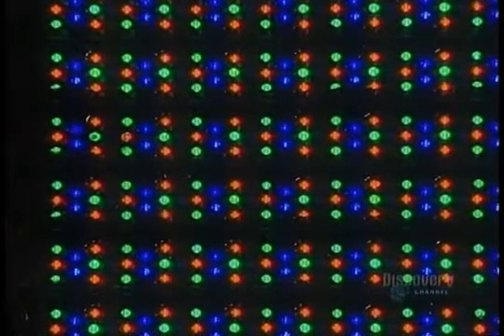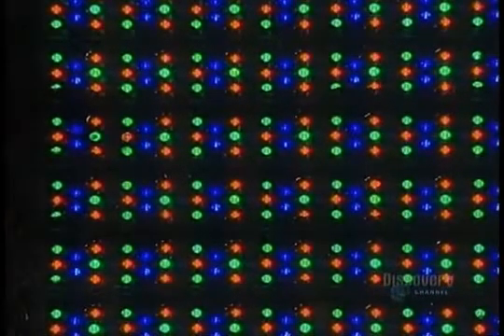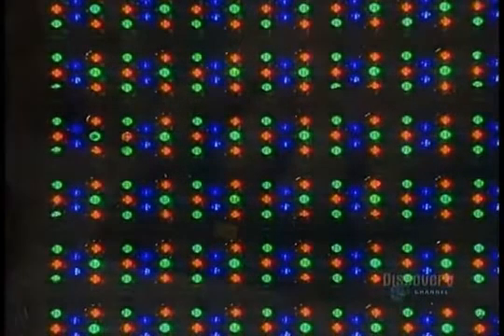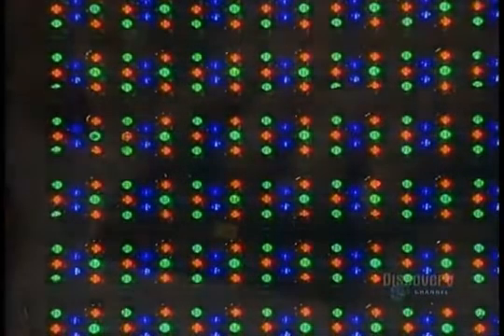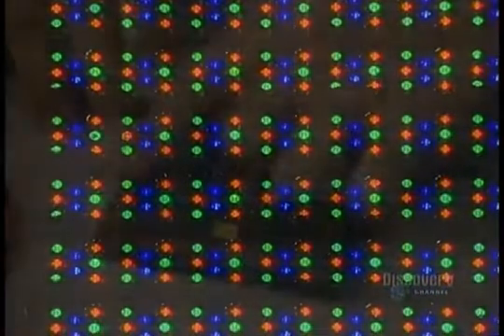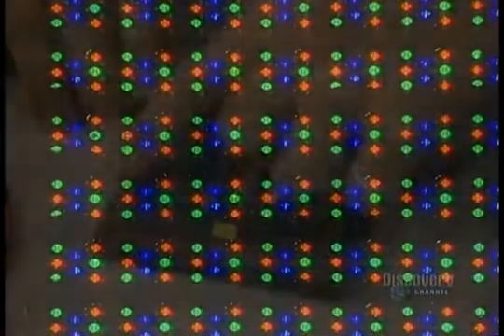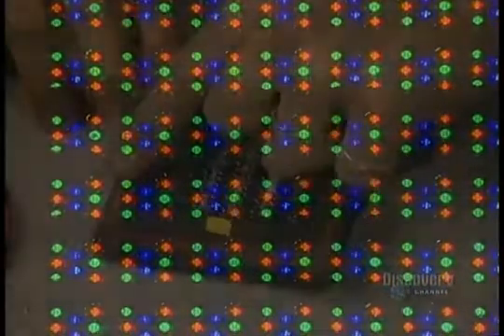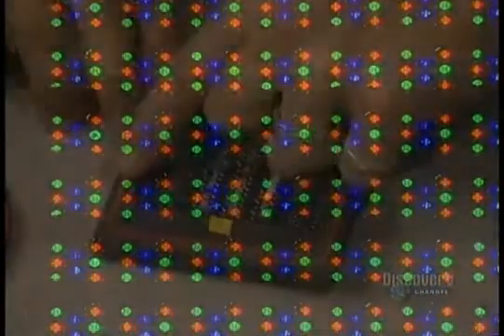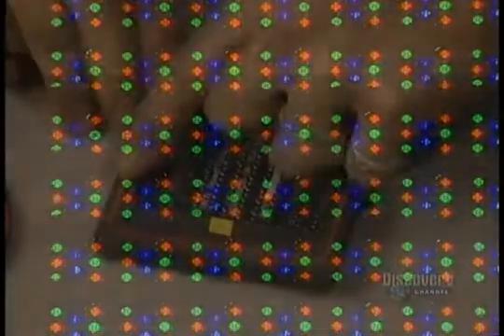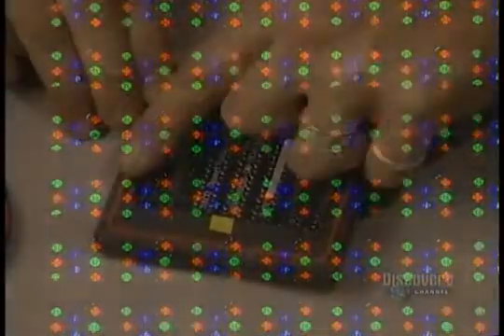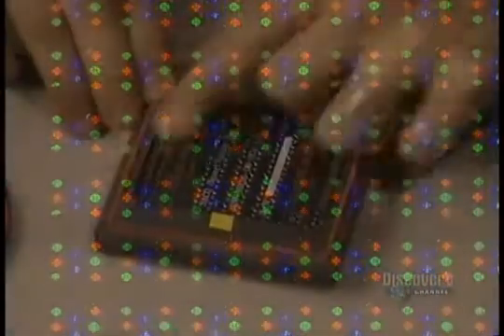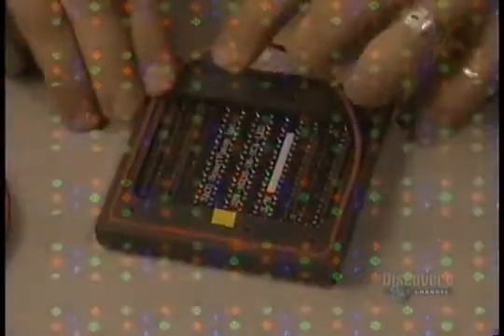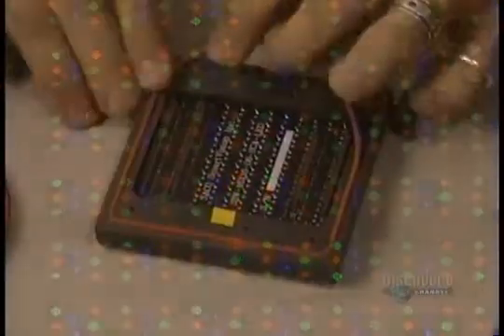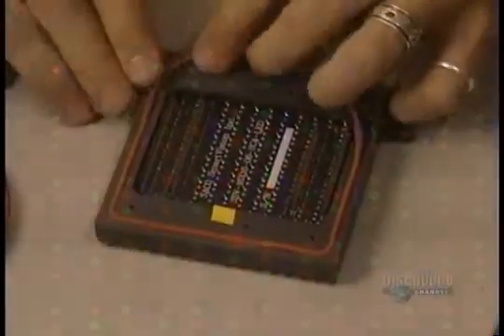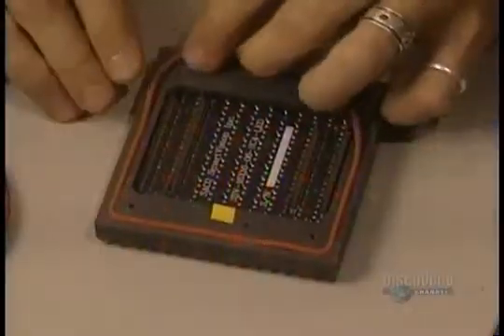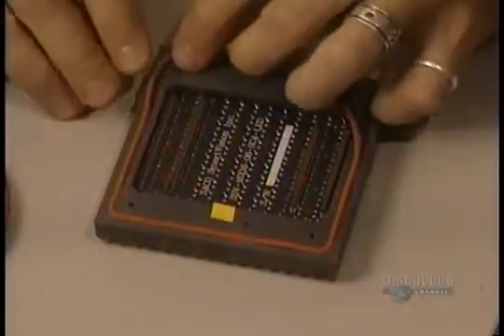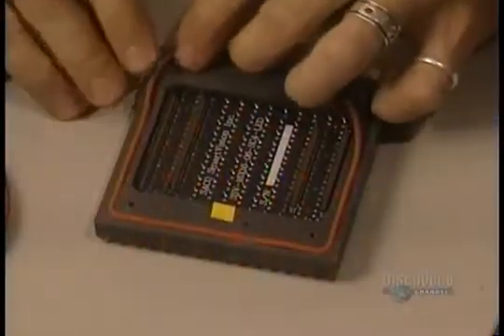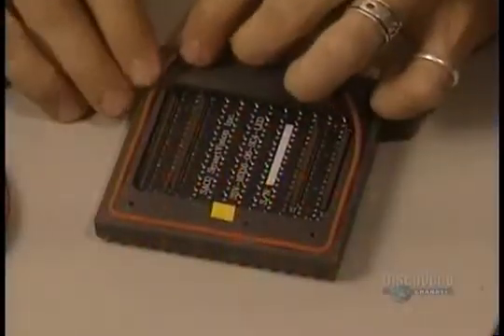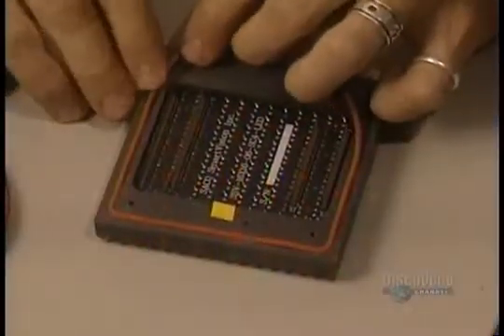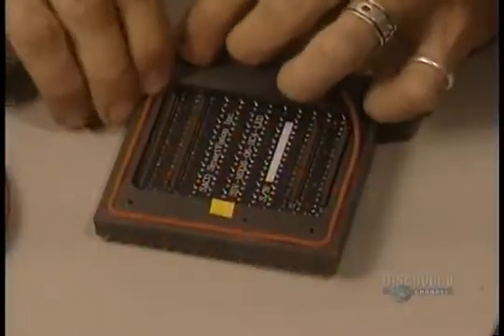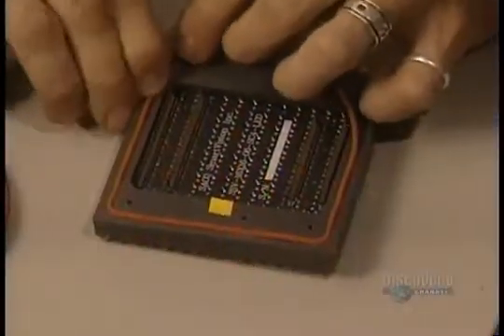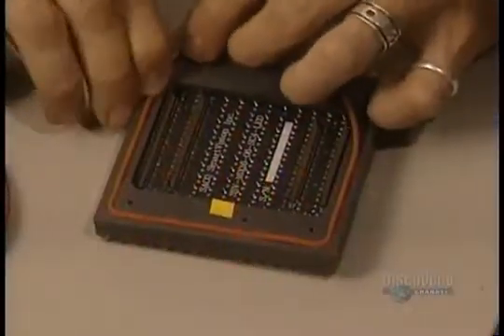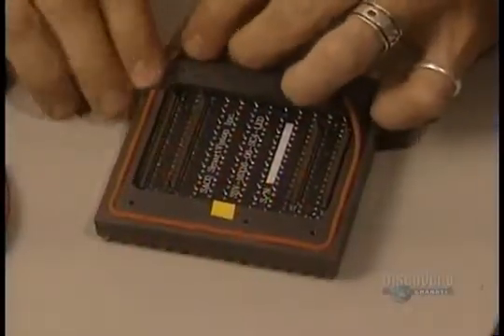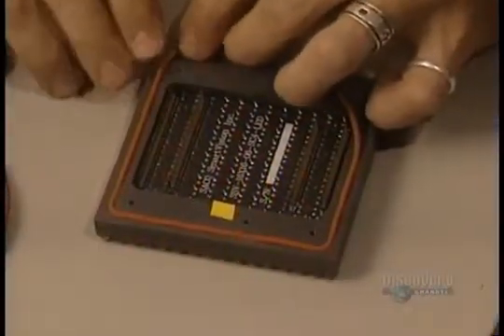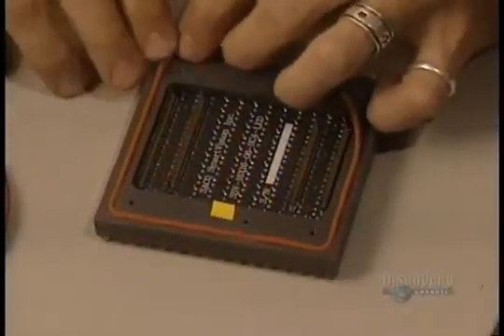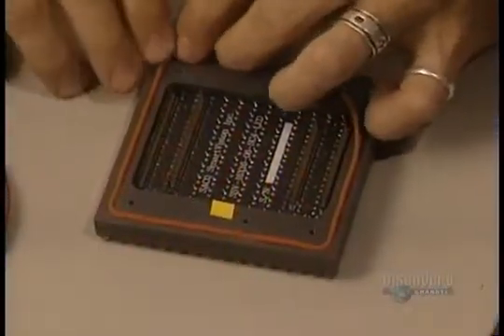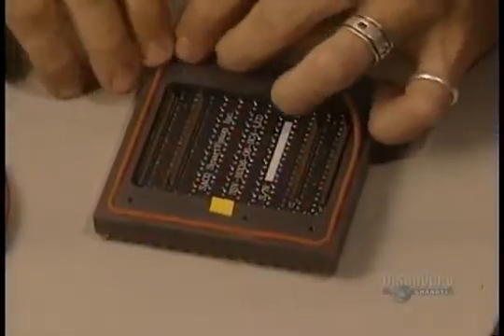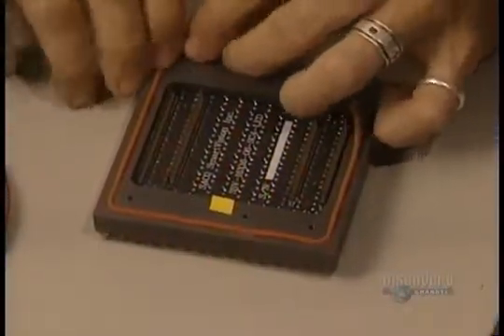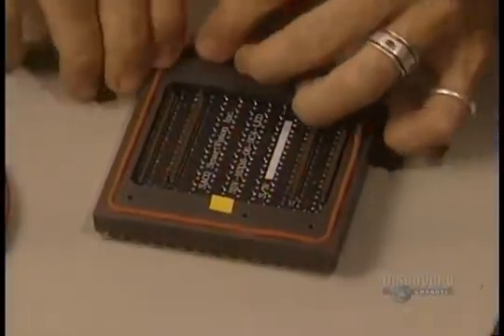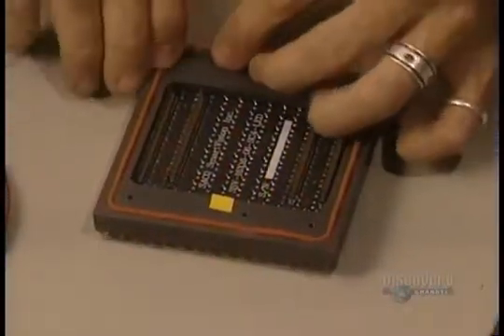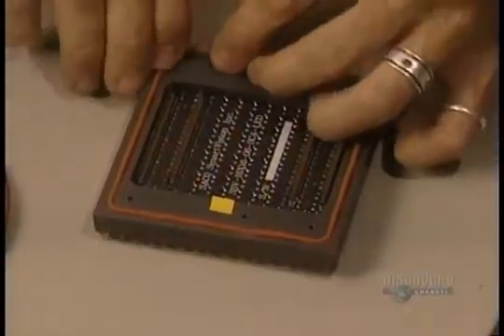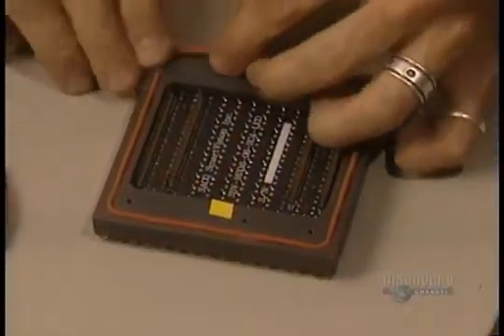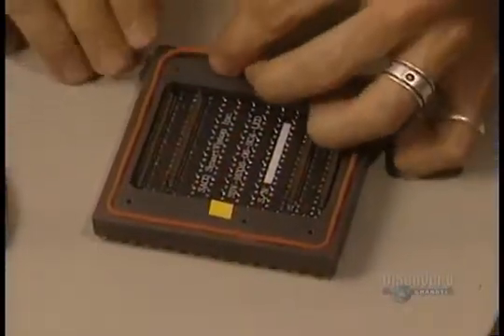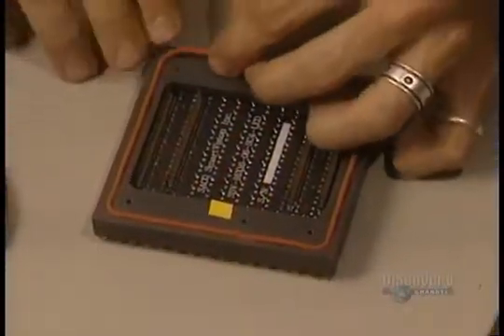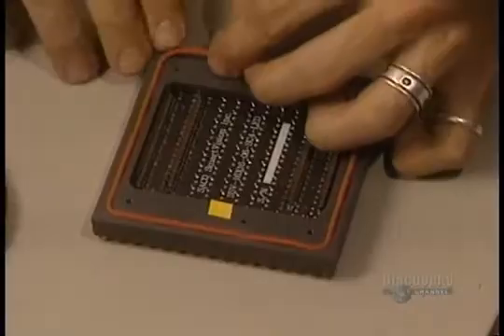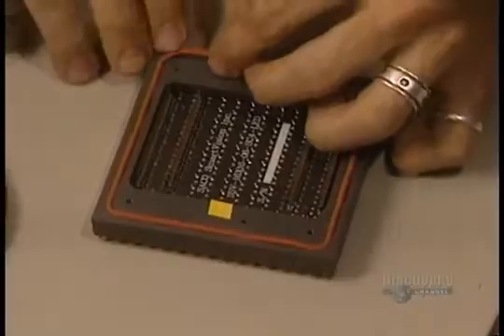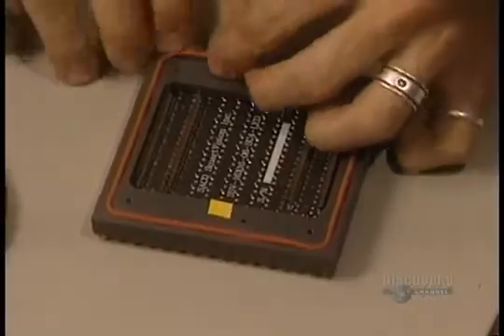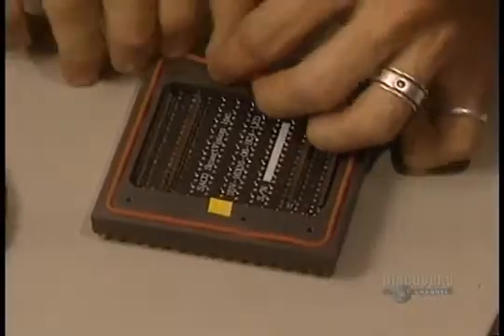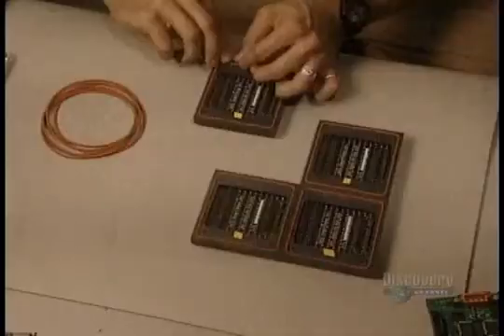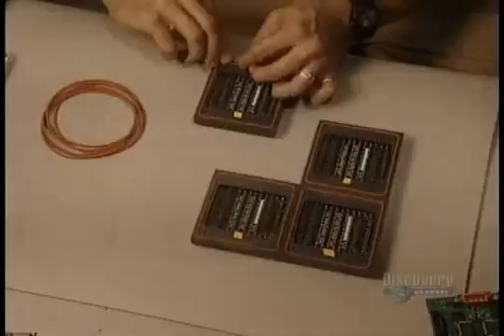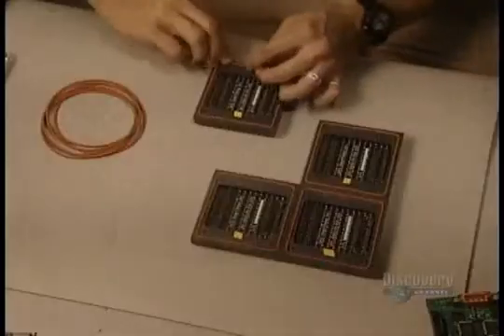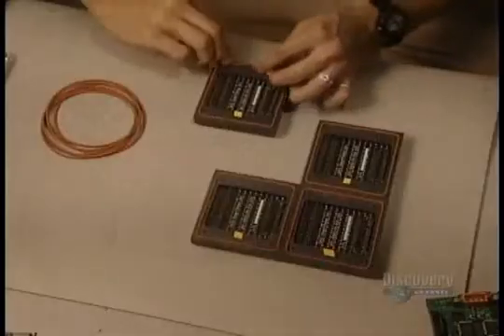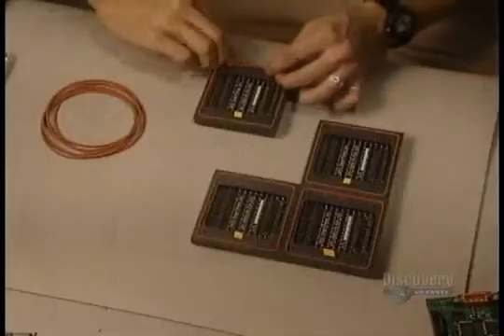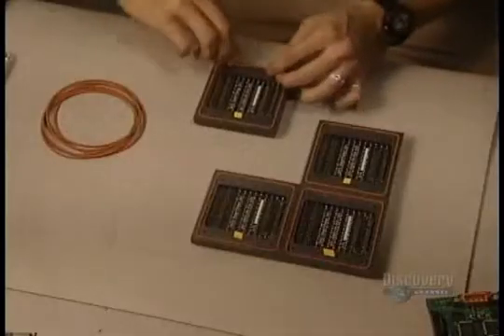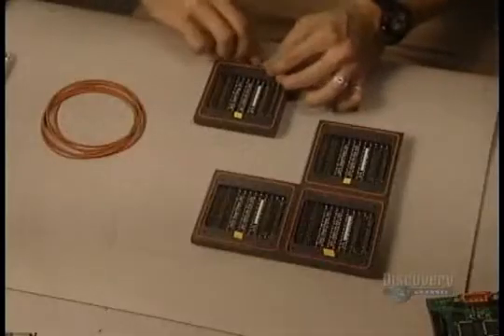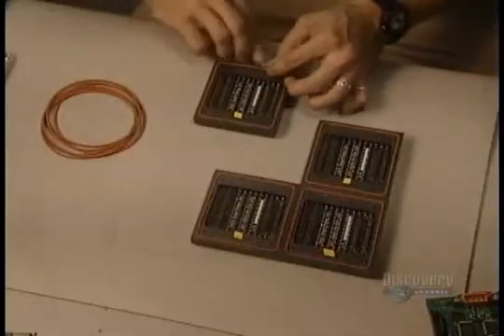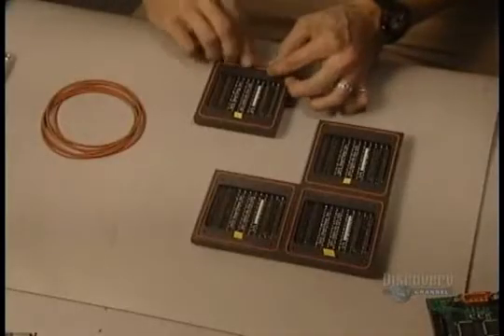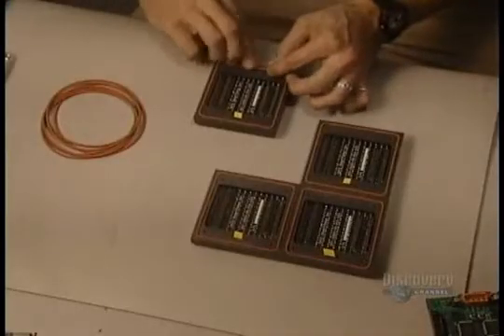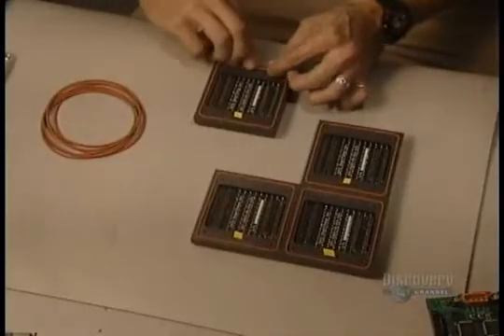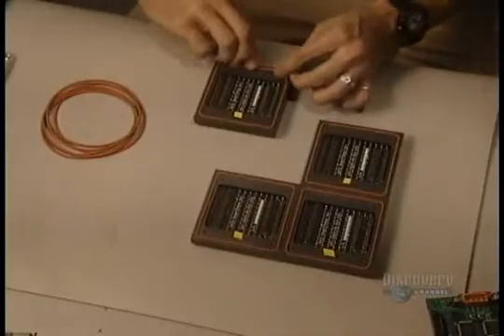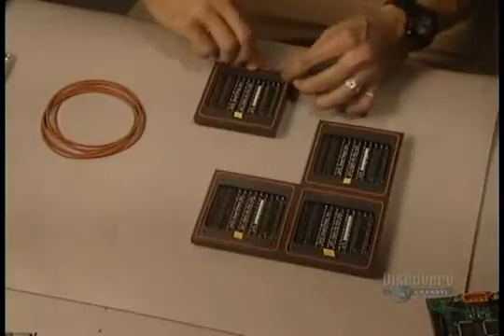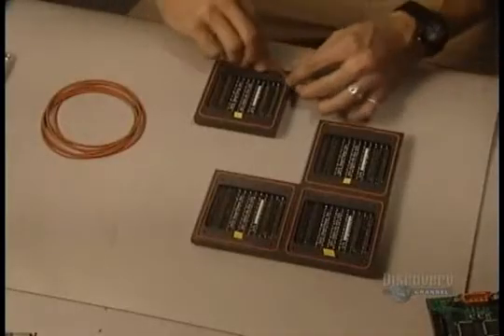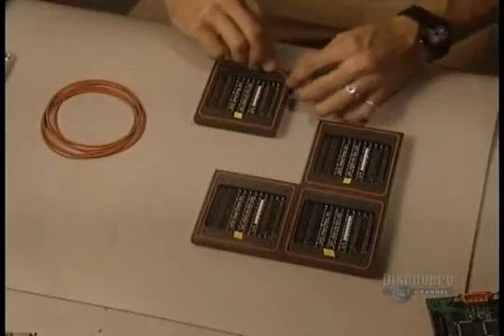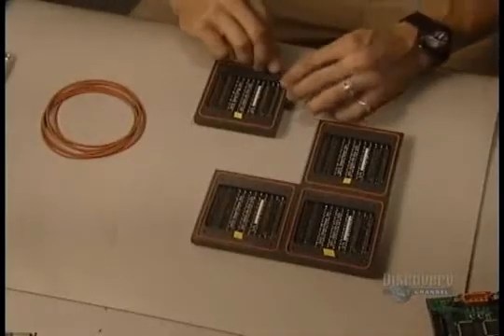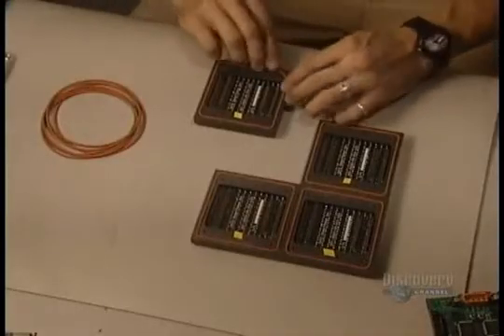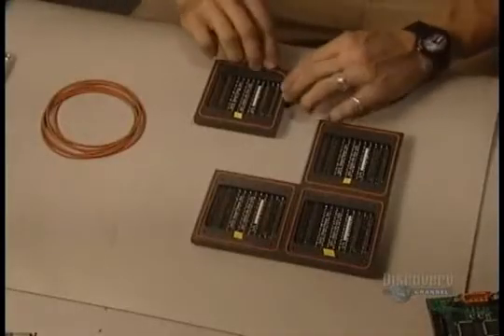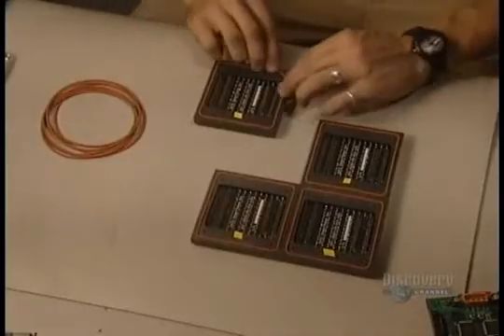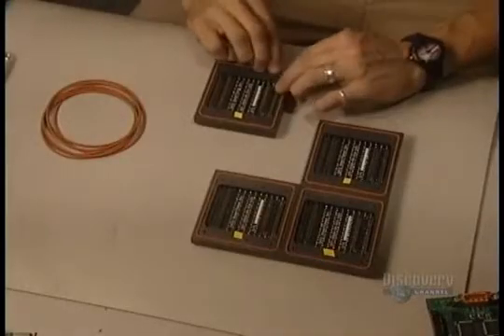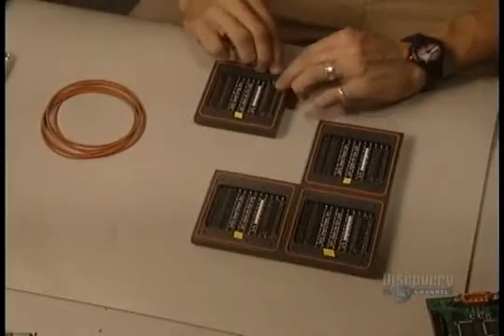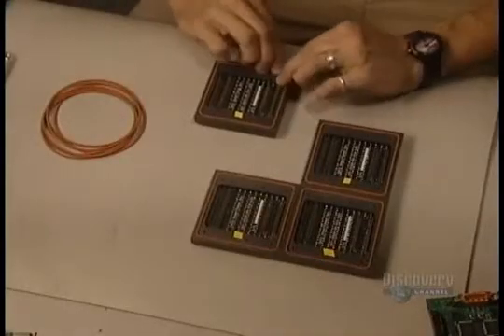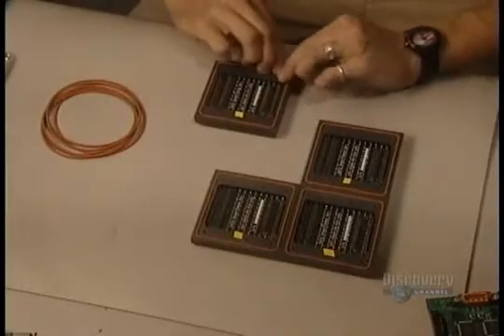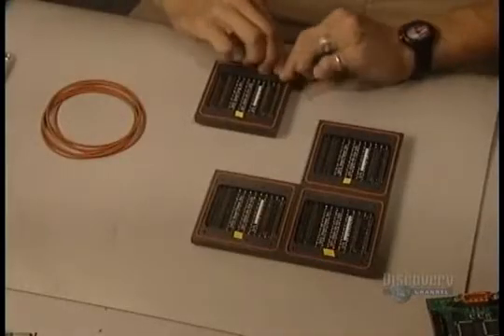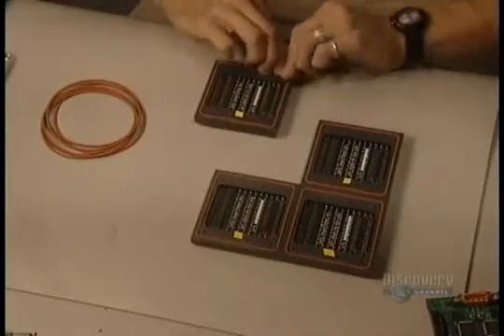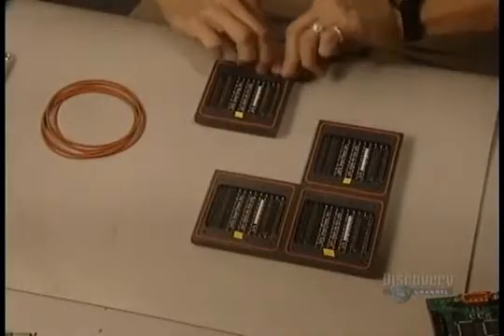The boards are sometimes installed outside and are thus vulnerable to the weather. That's why they put on this rubber strip, which waterproofs it.